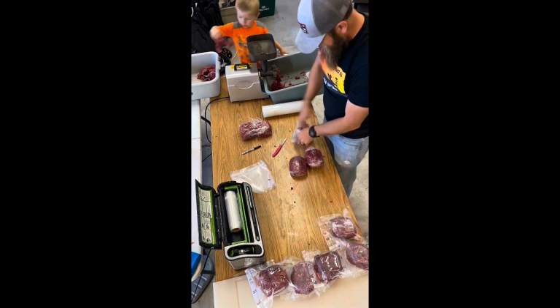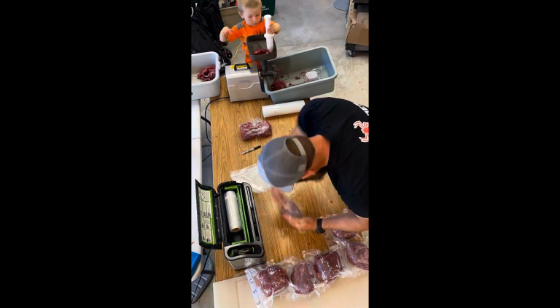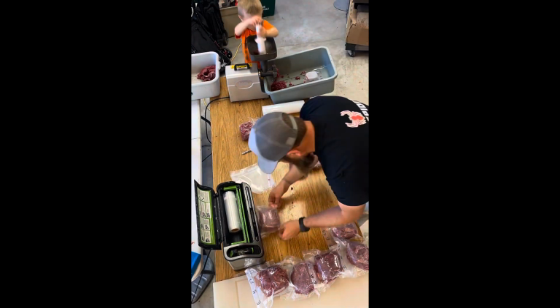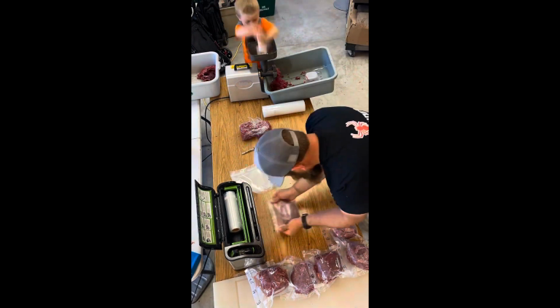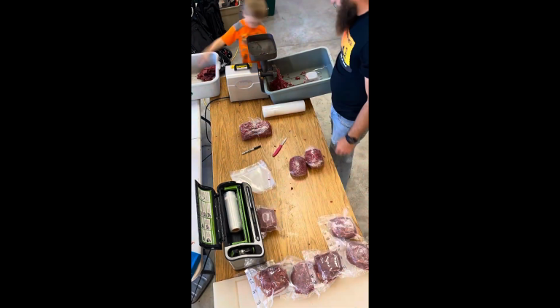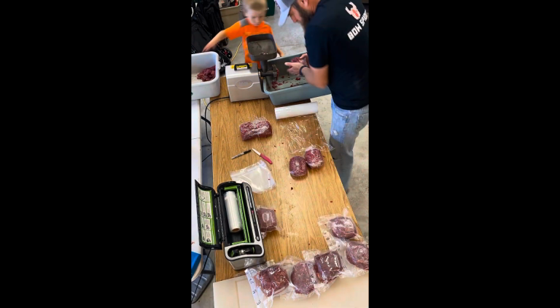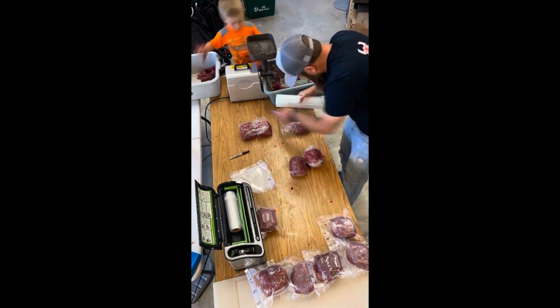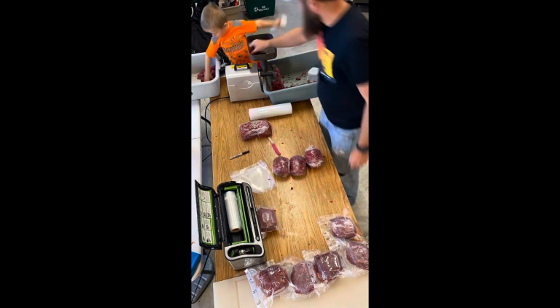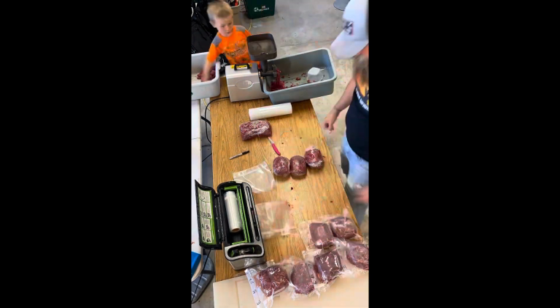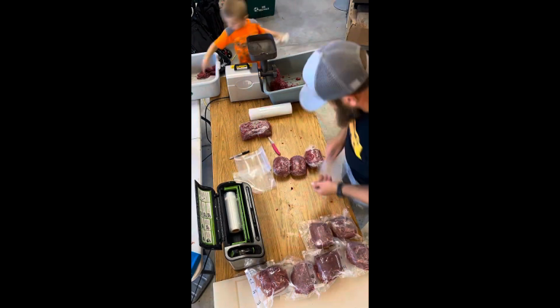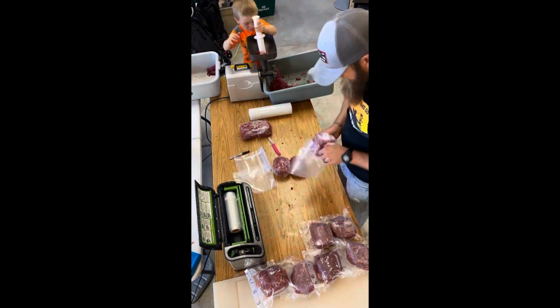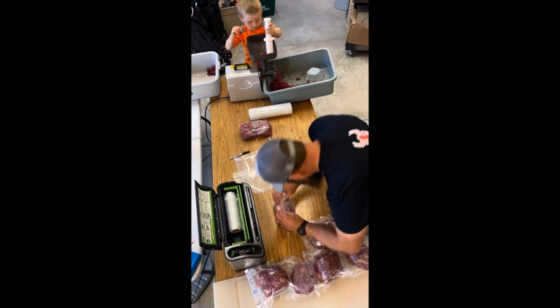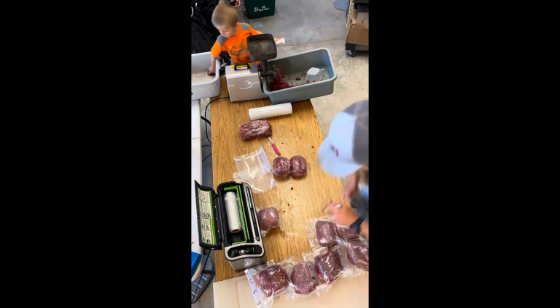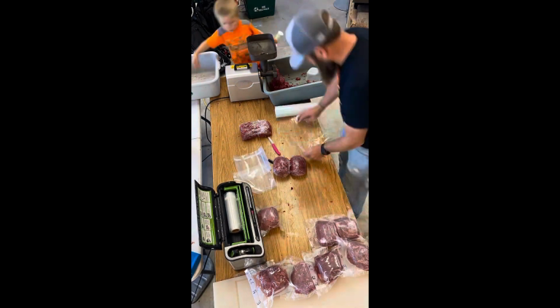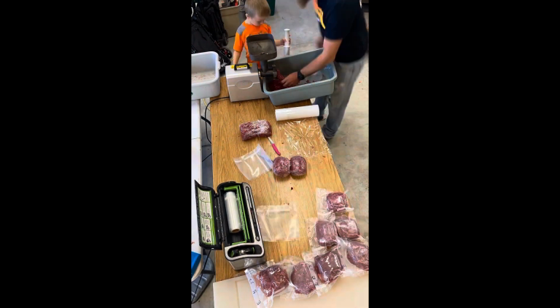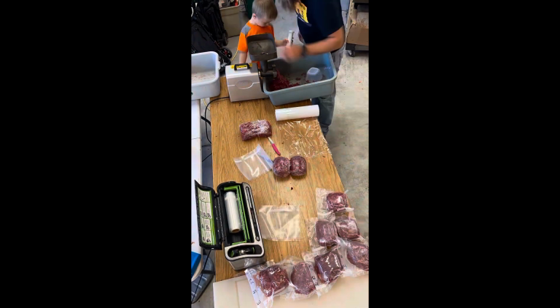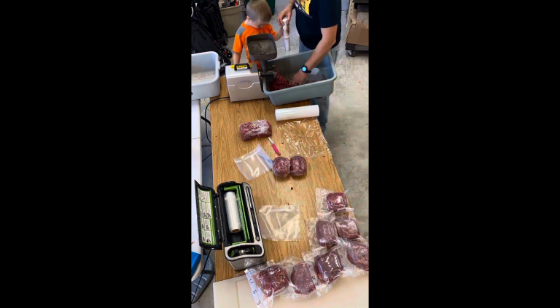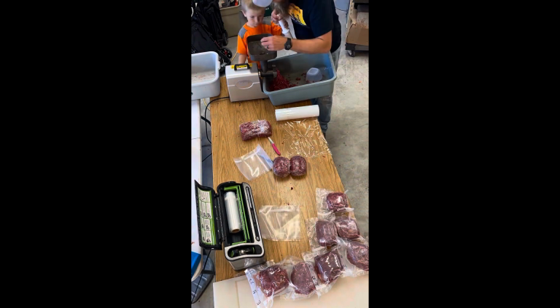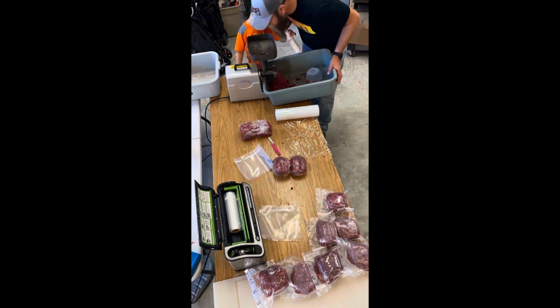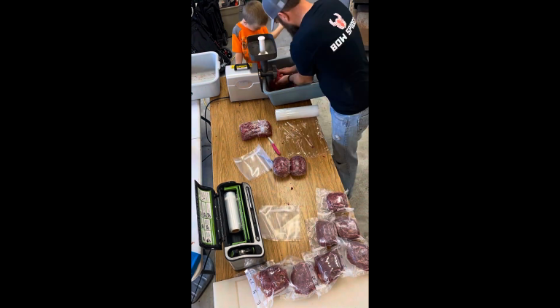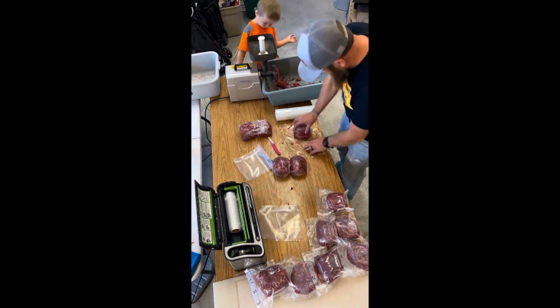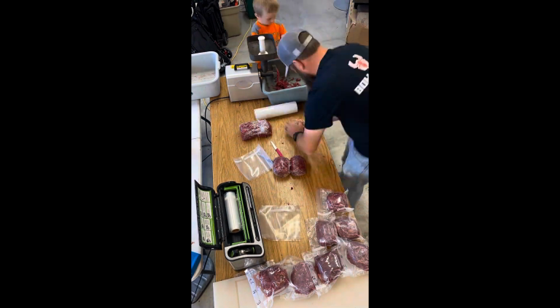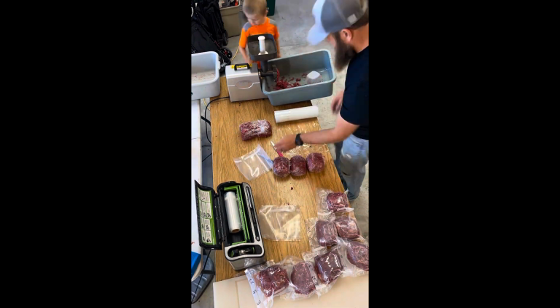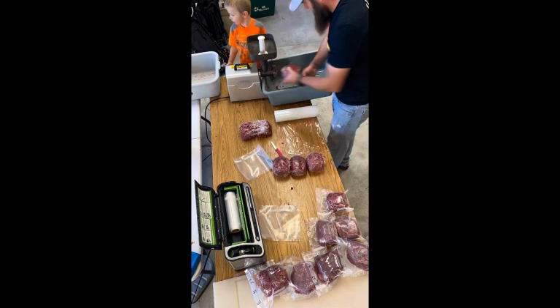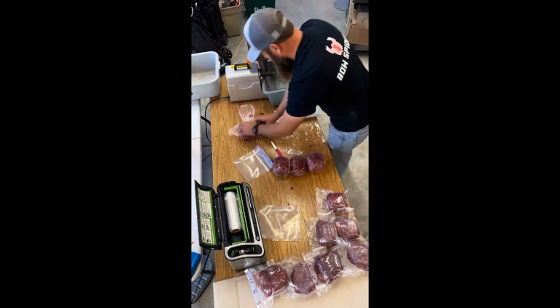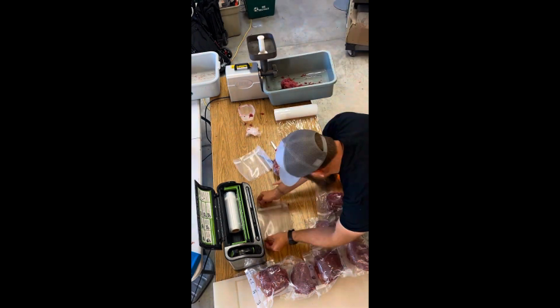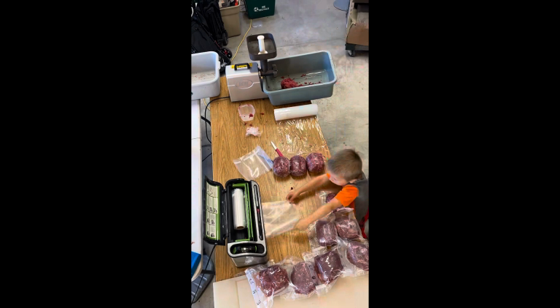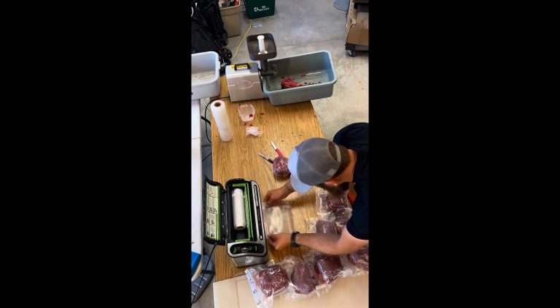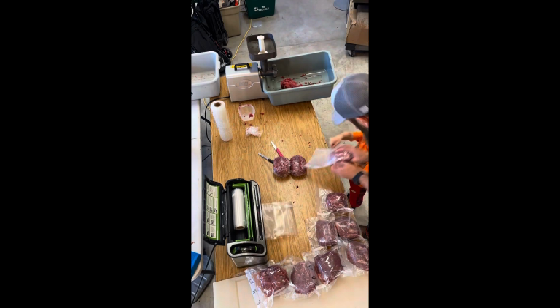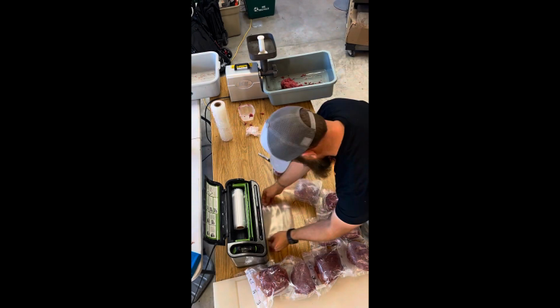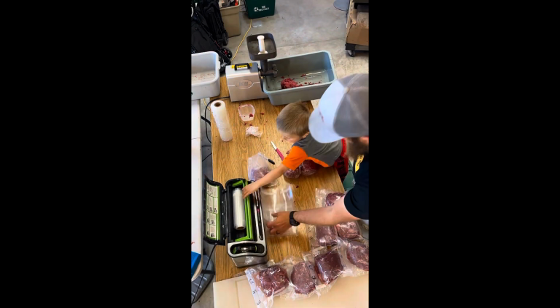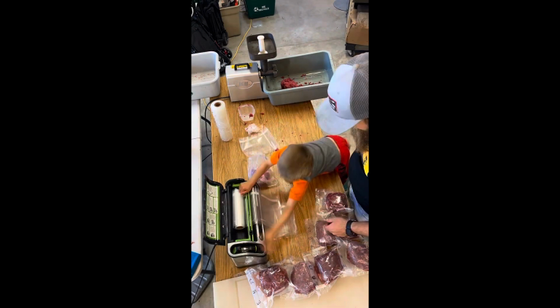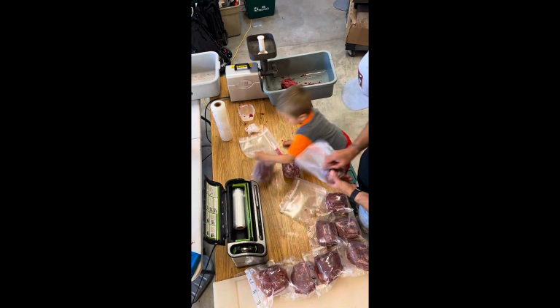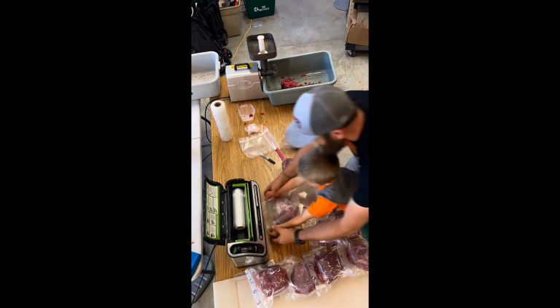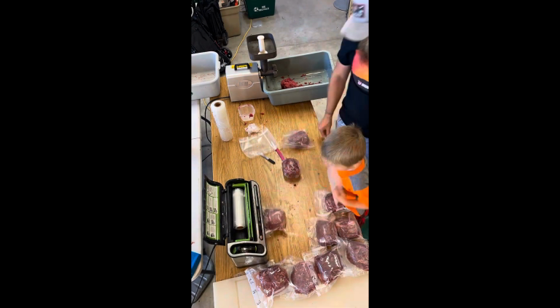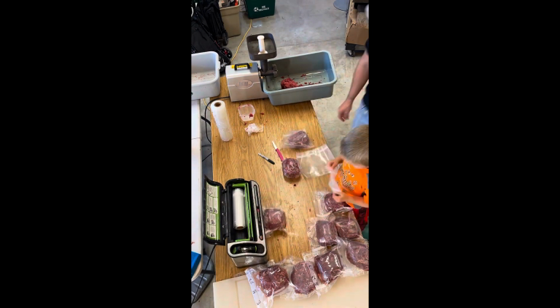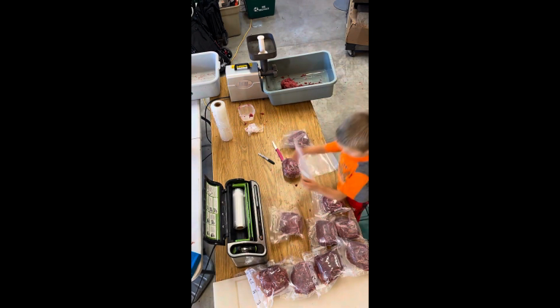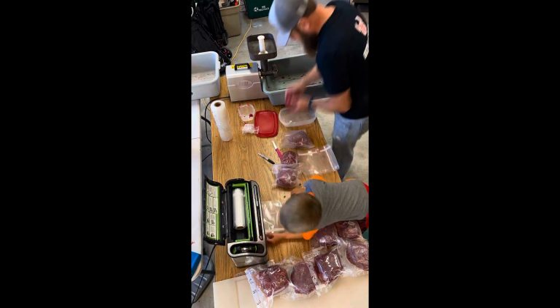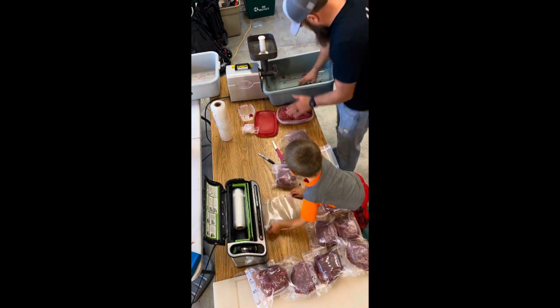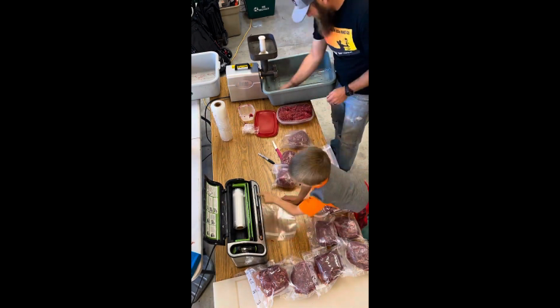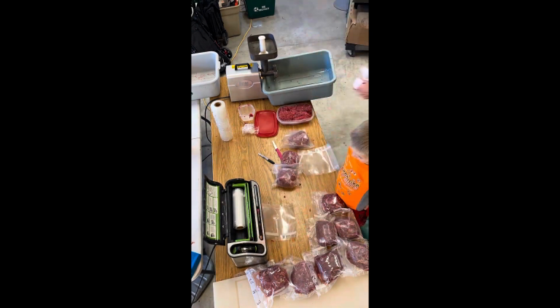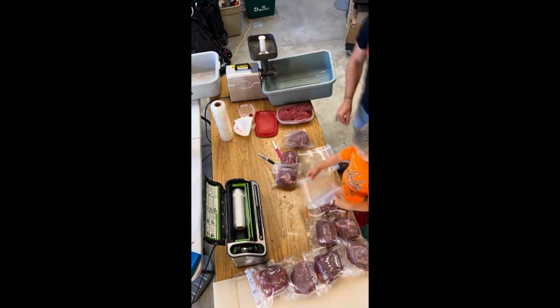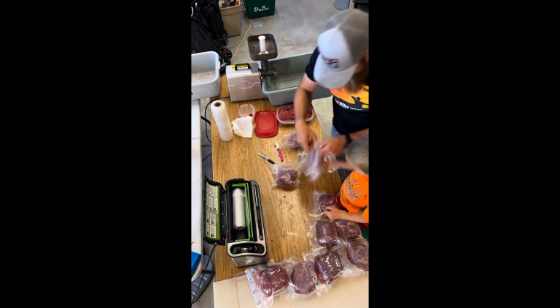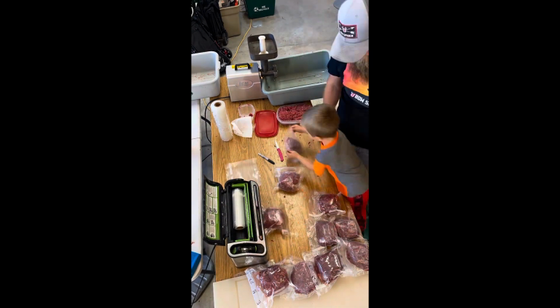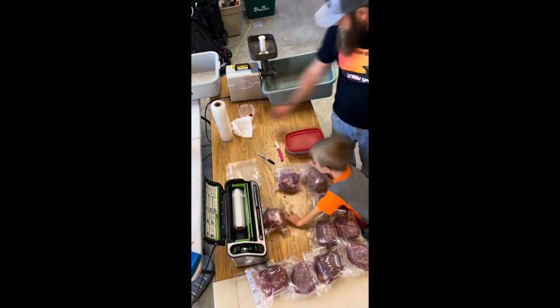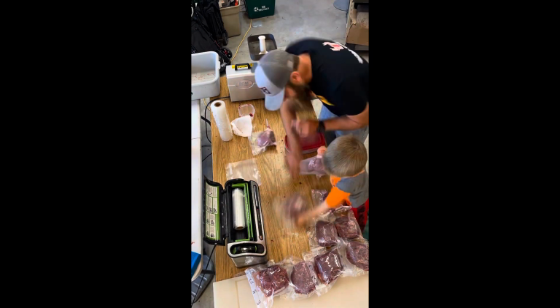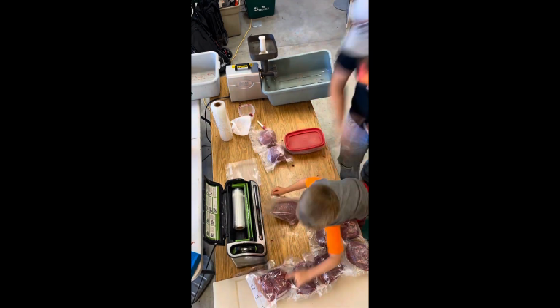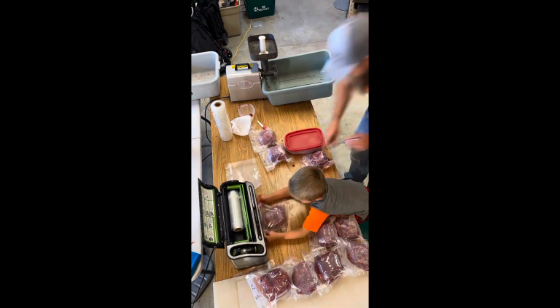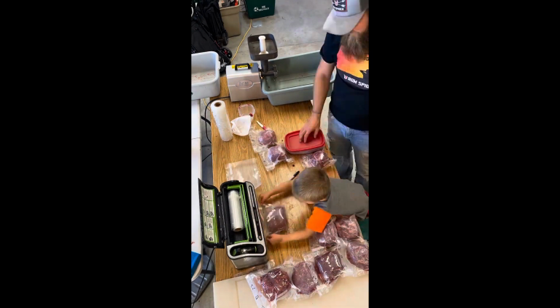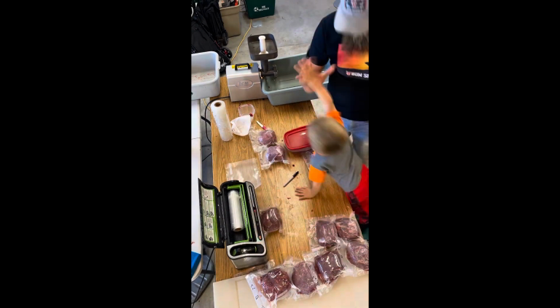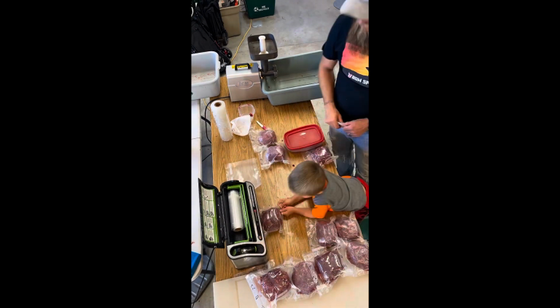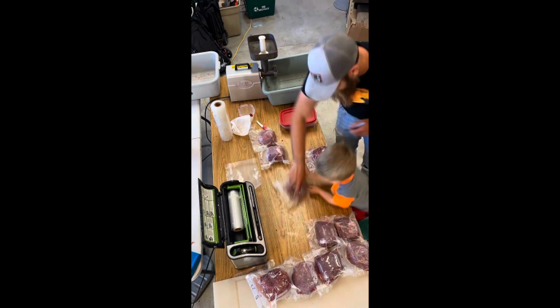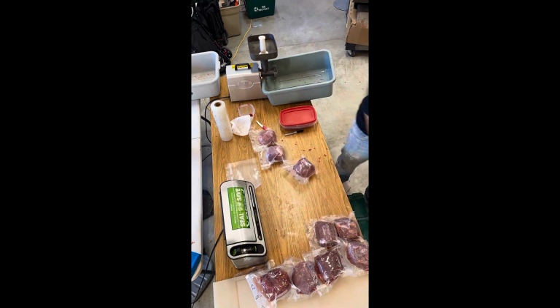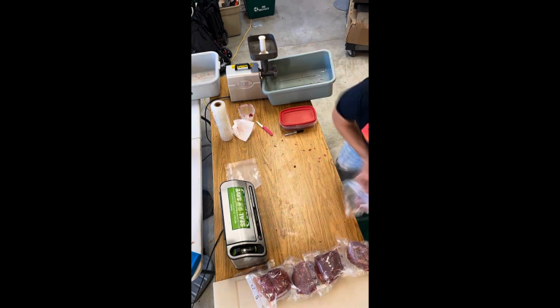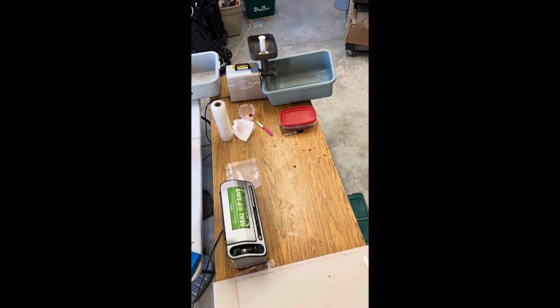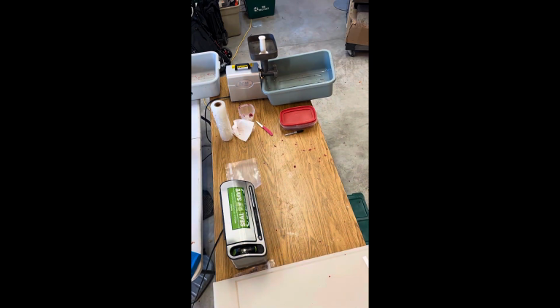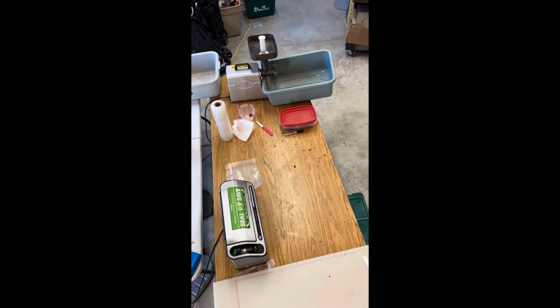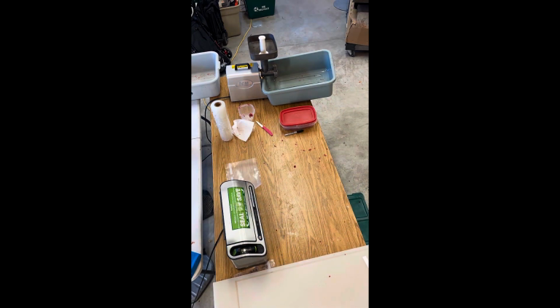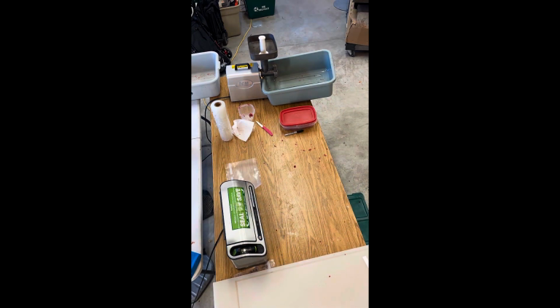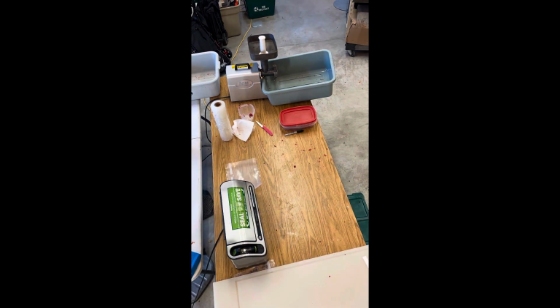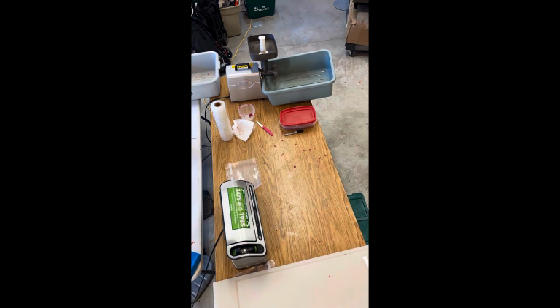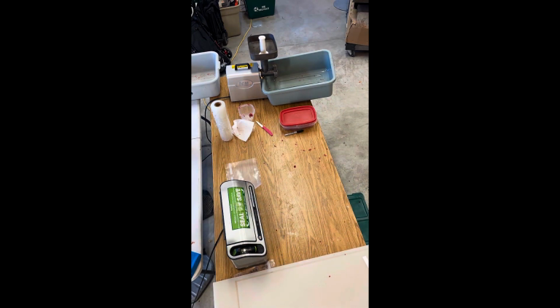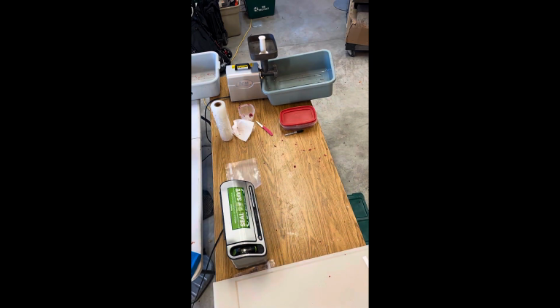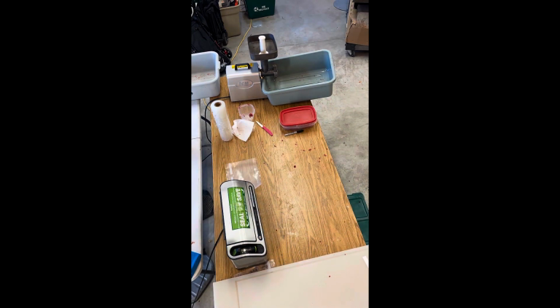Here we're grinding the meat with a LEM grinder and we're using a FoodSaver vacuum sealer to package all this burger.